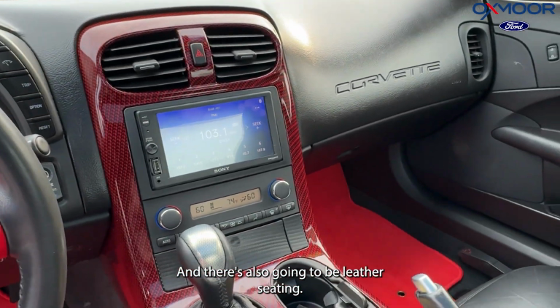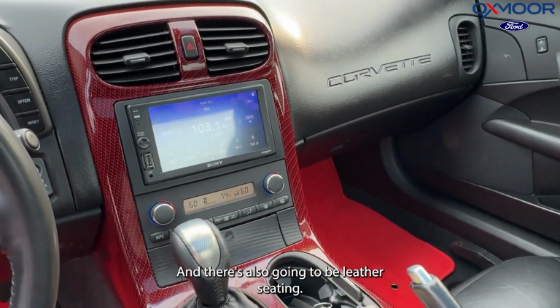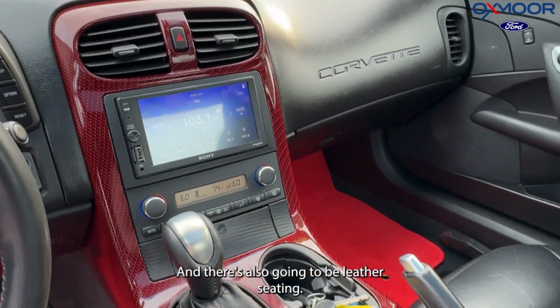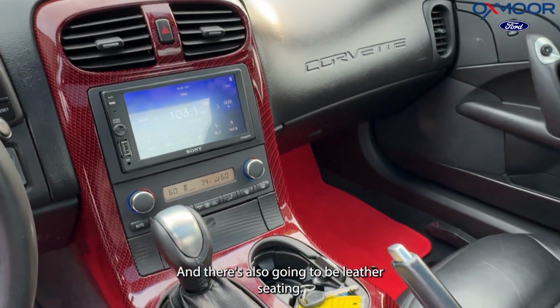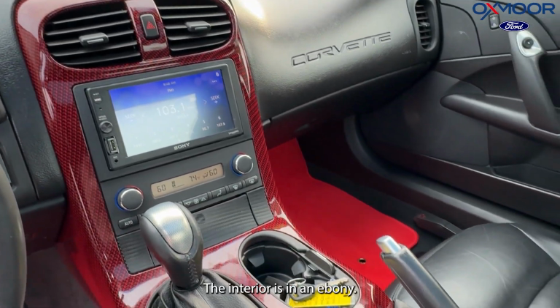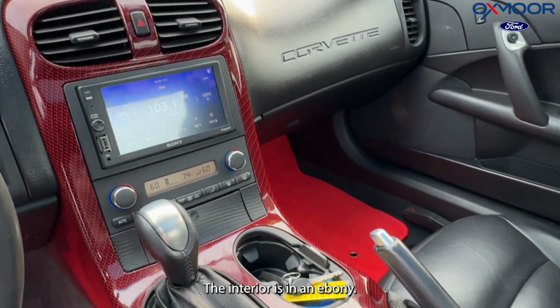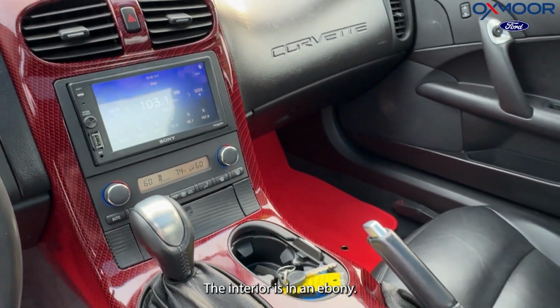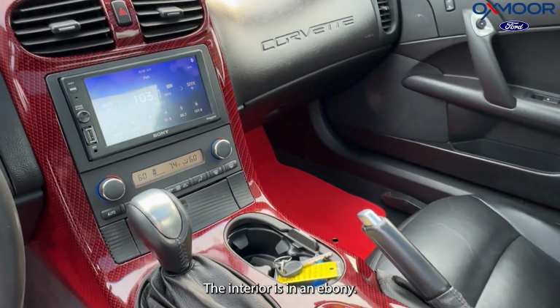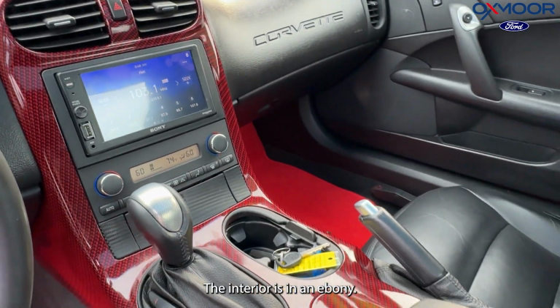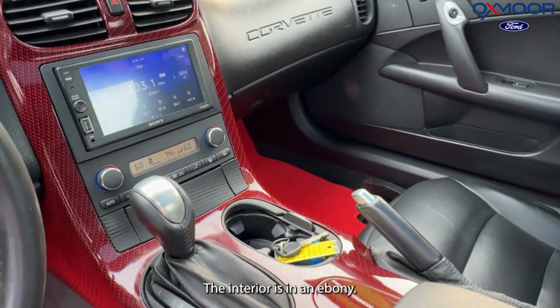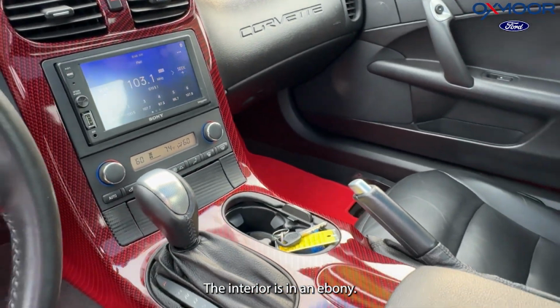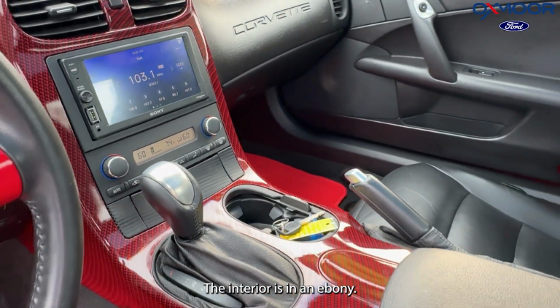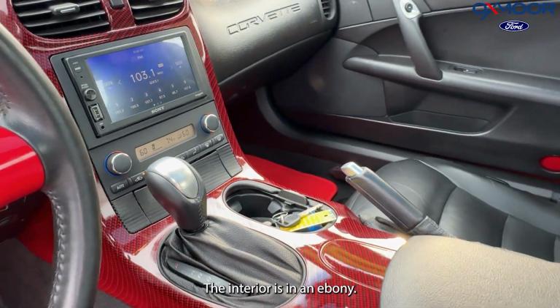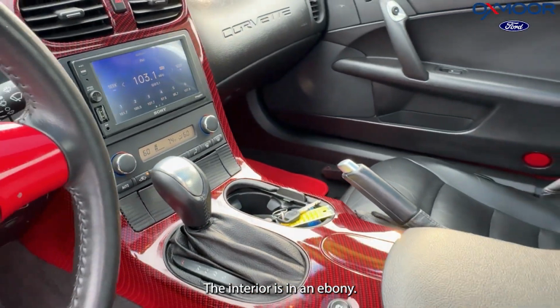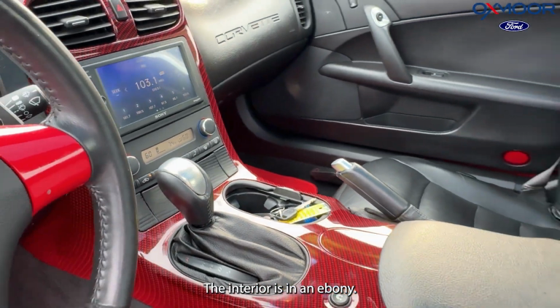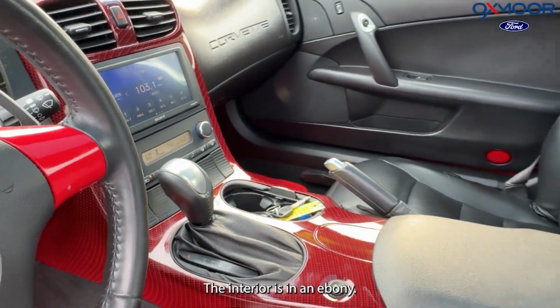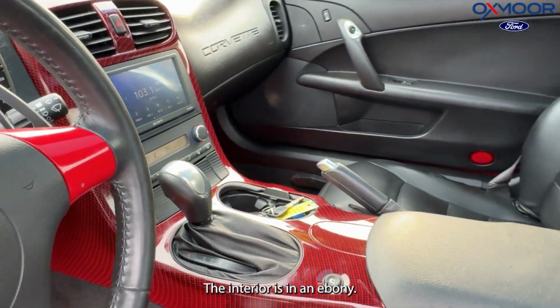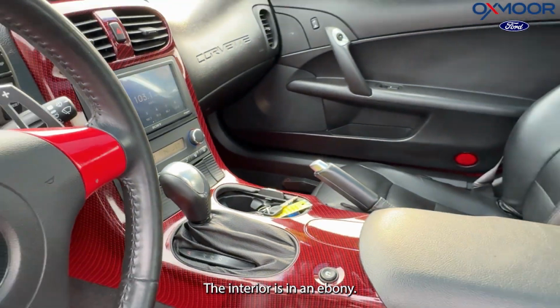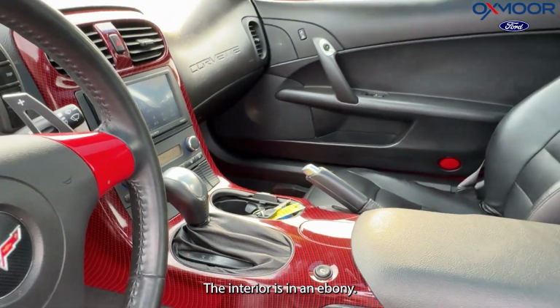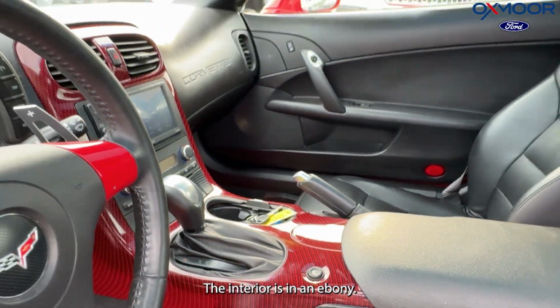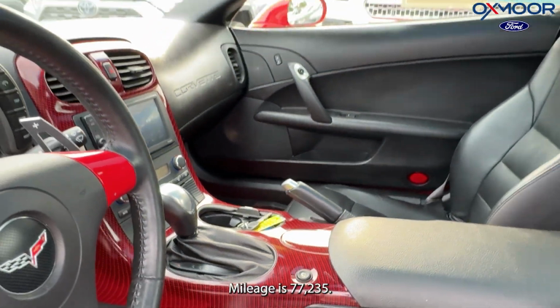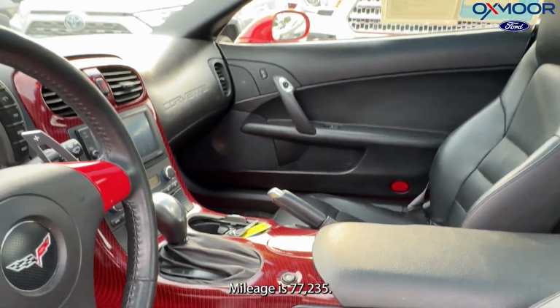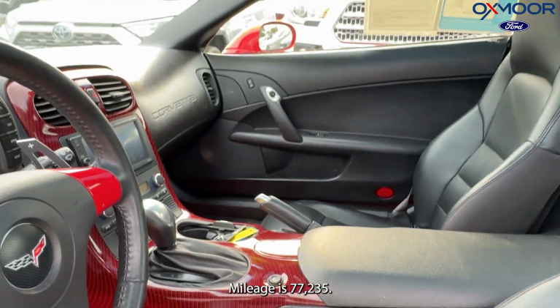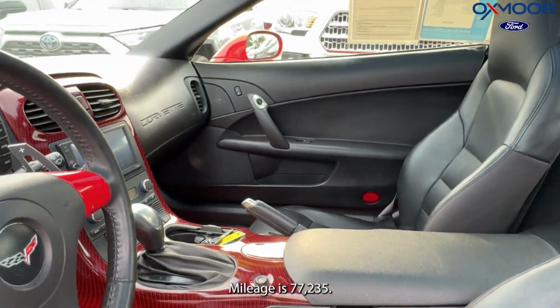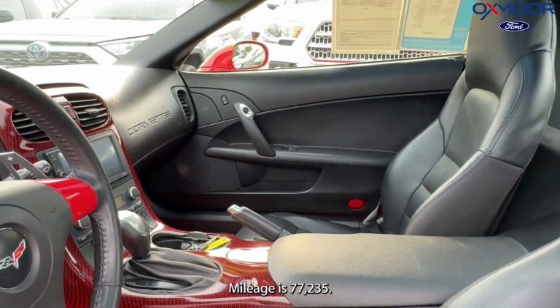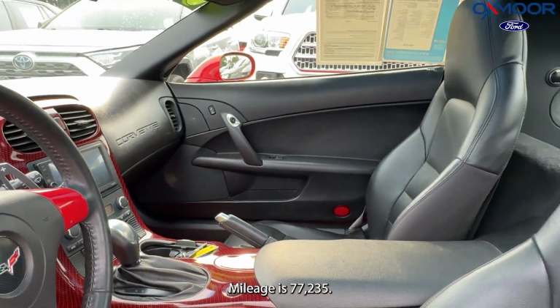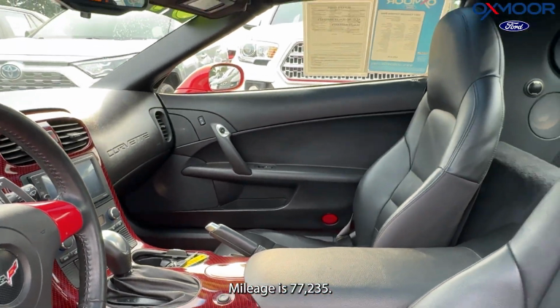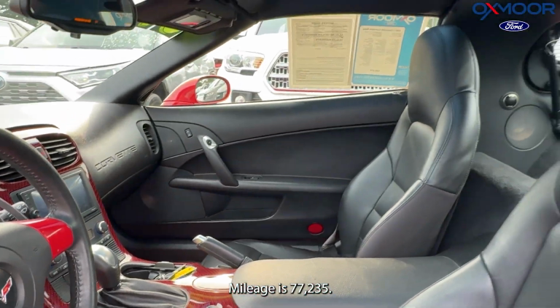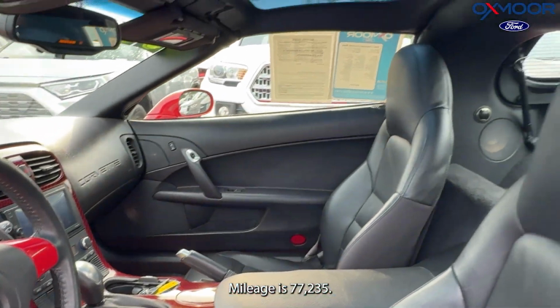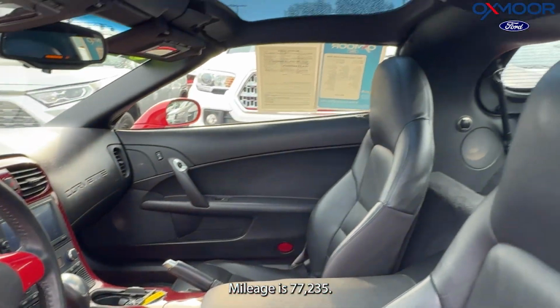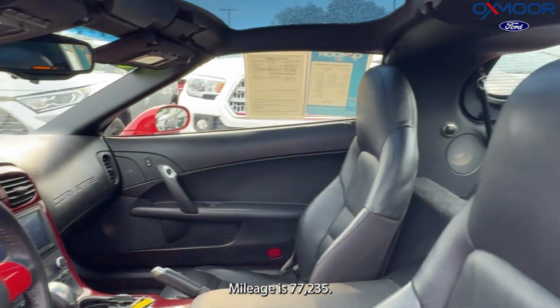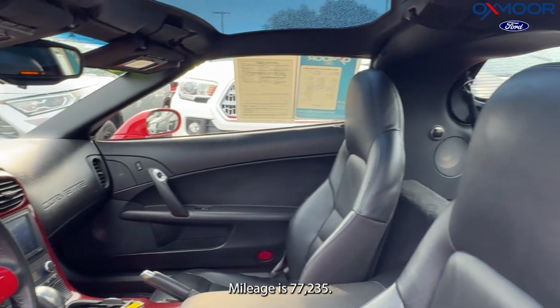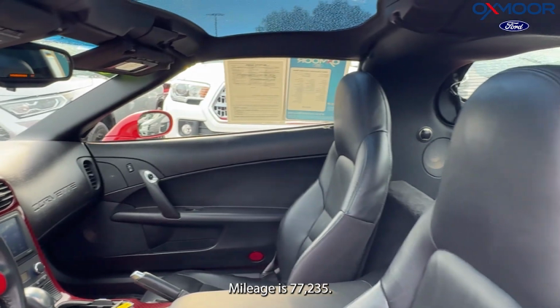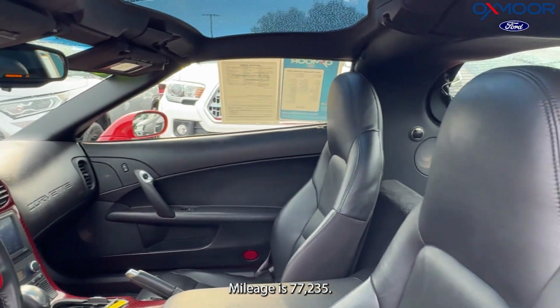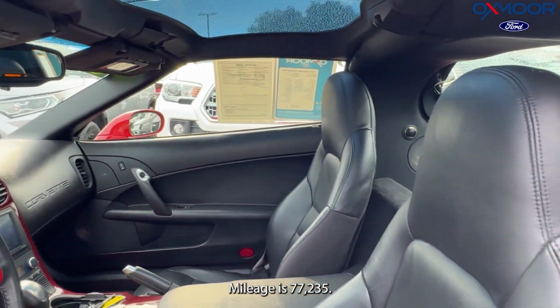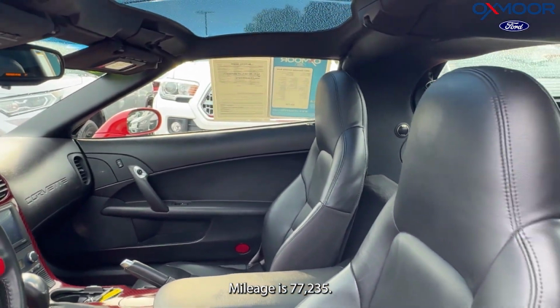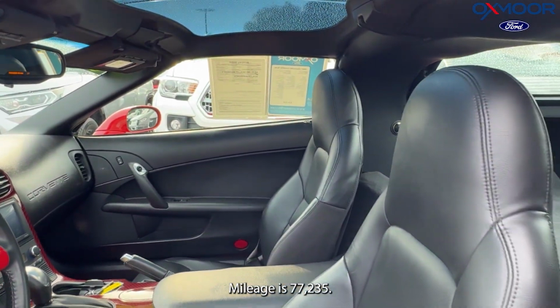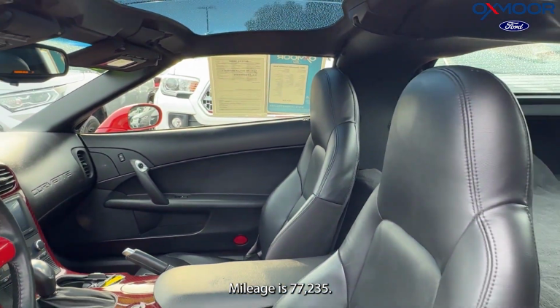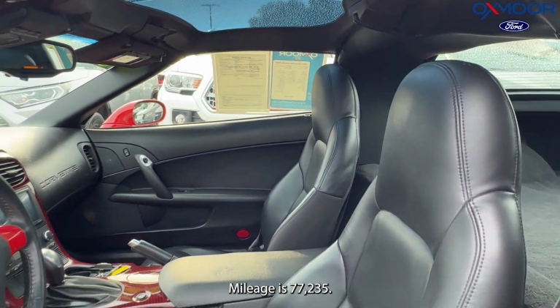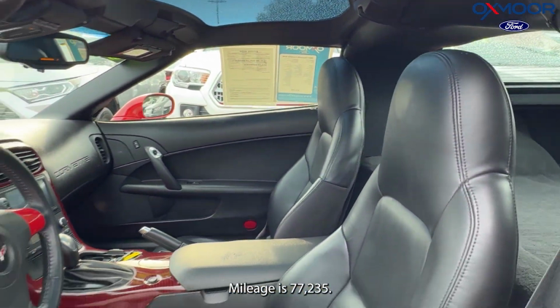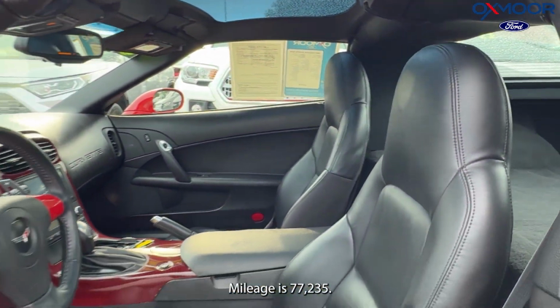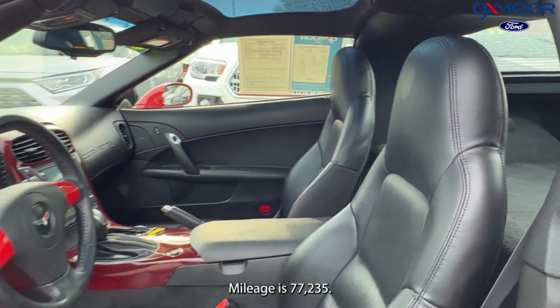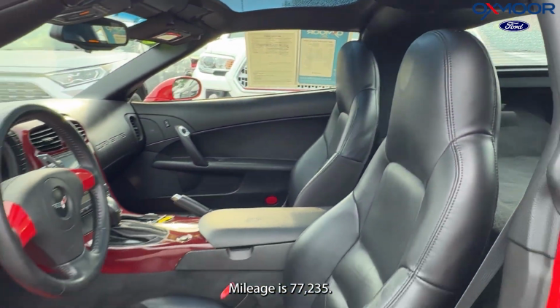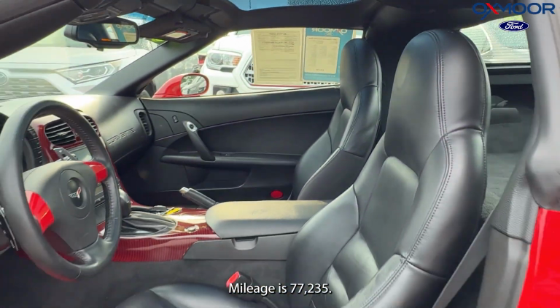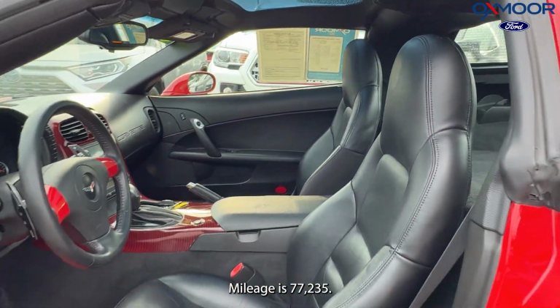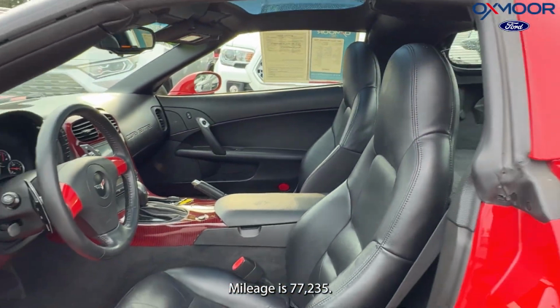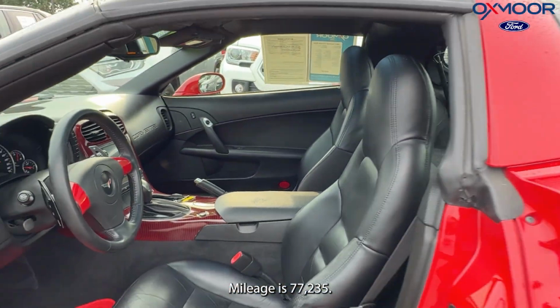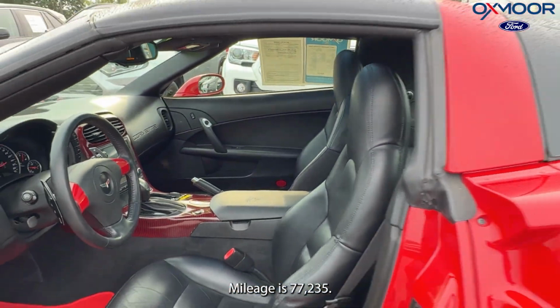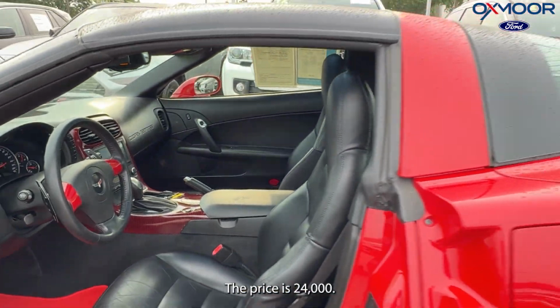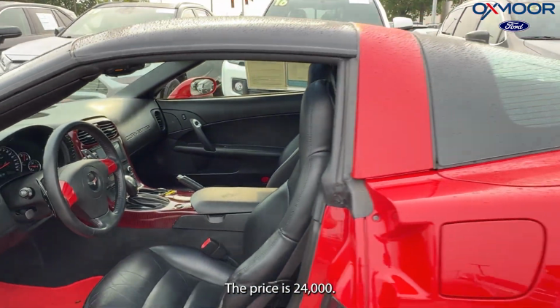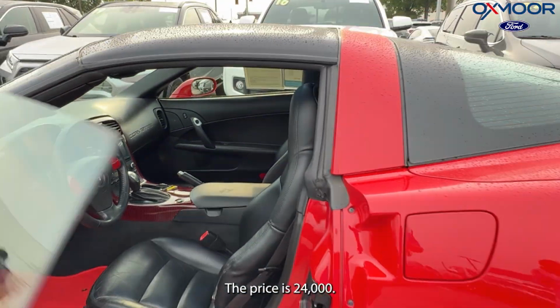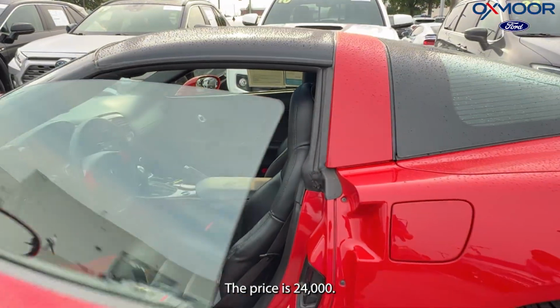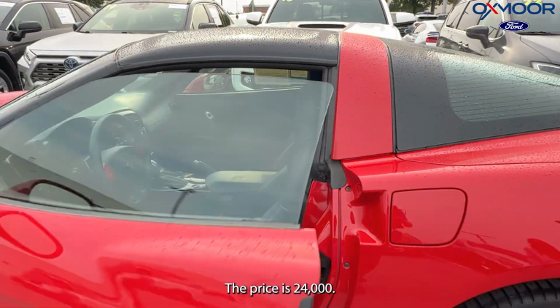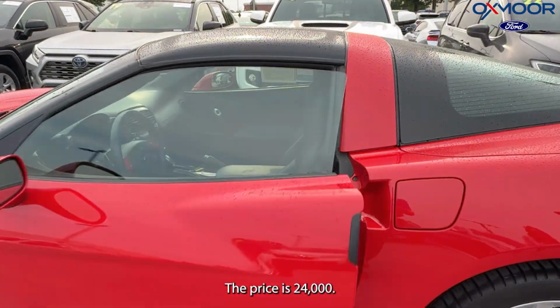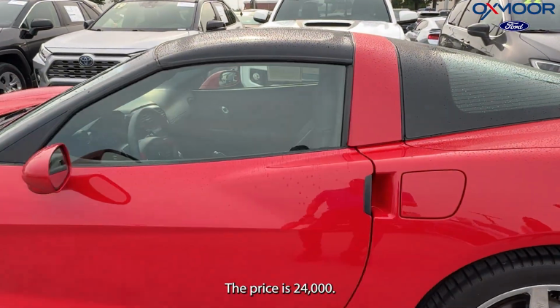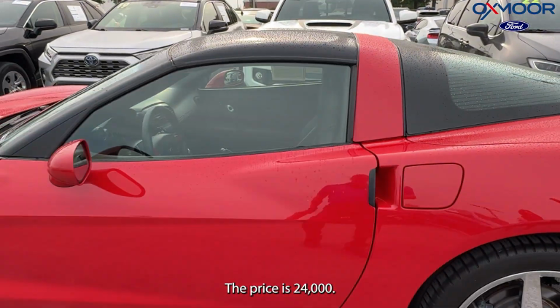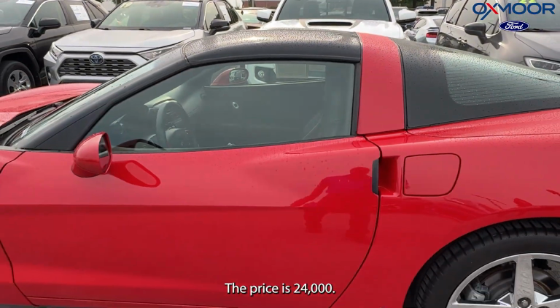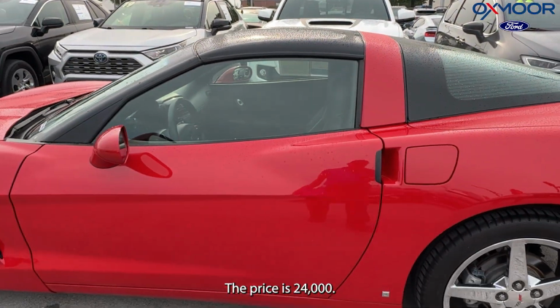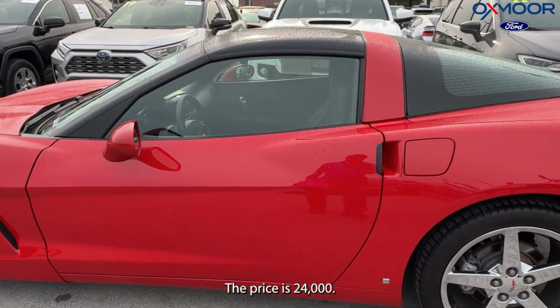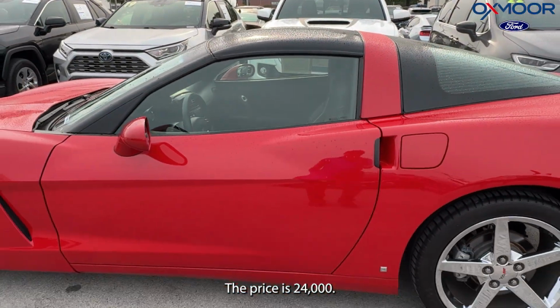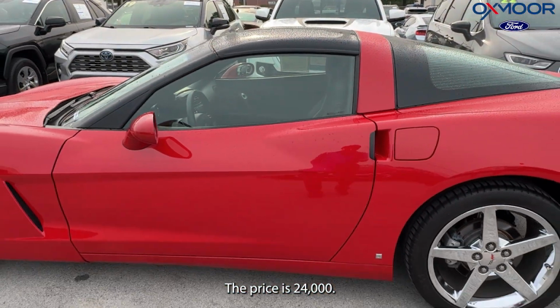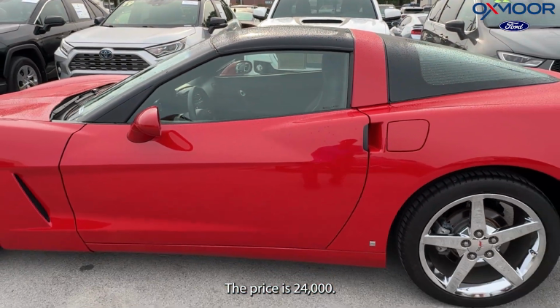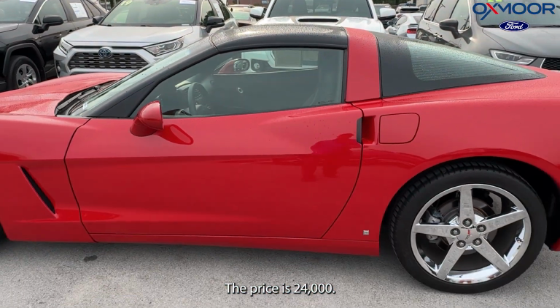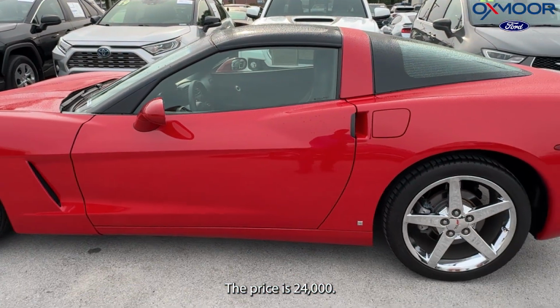The interior is in ebony. Mileage is 77,235 miles and the price is $24,000.